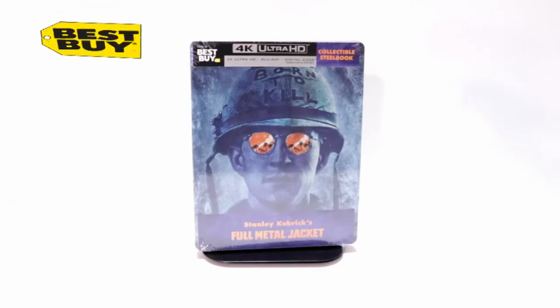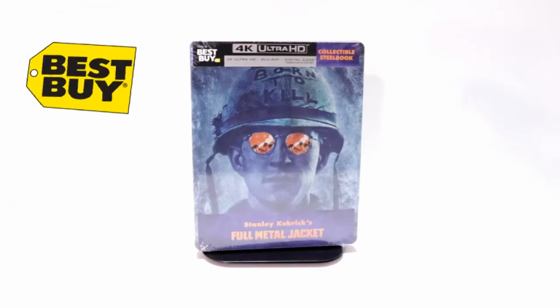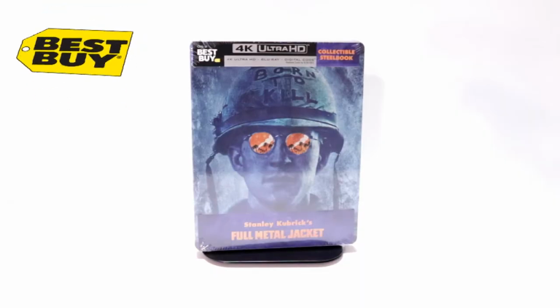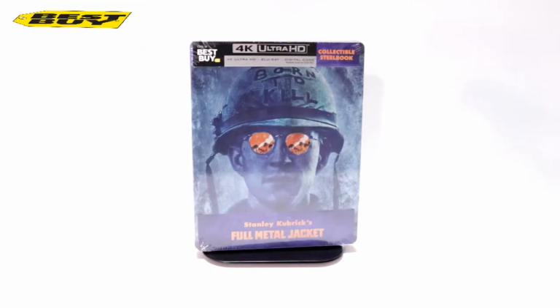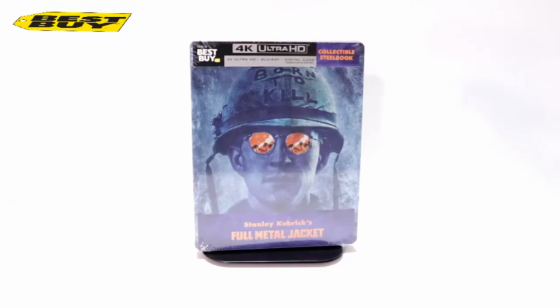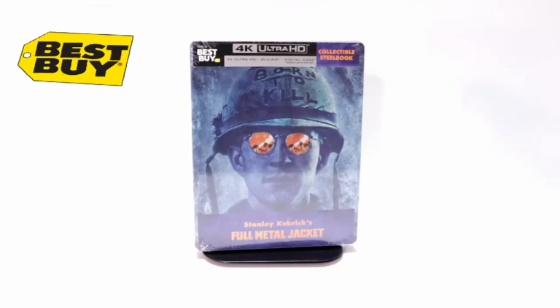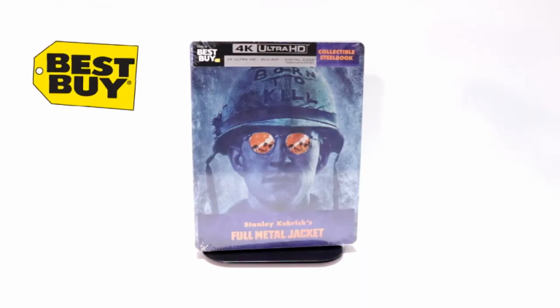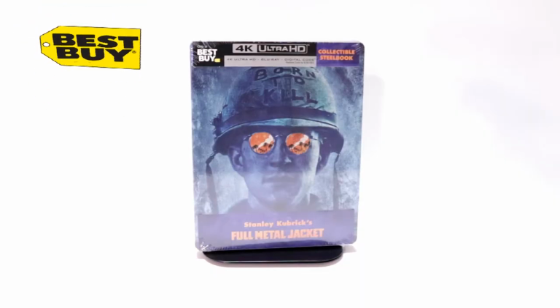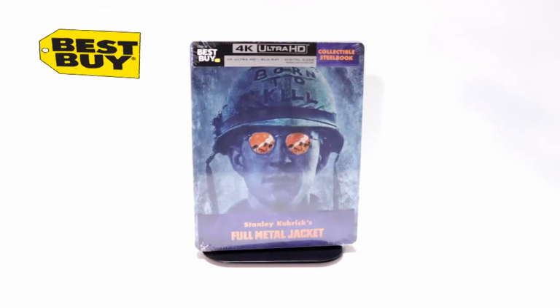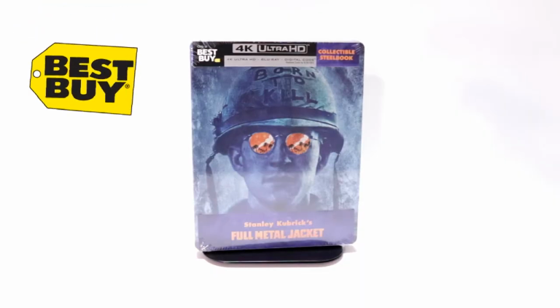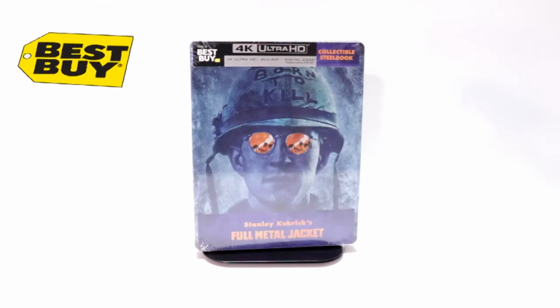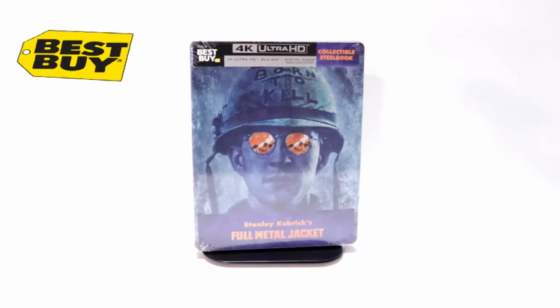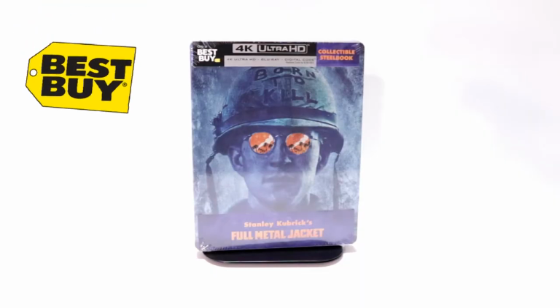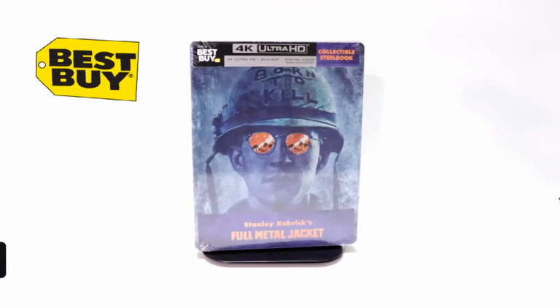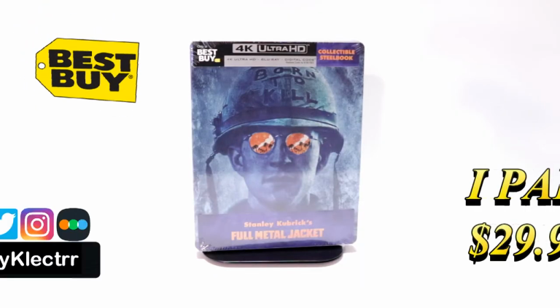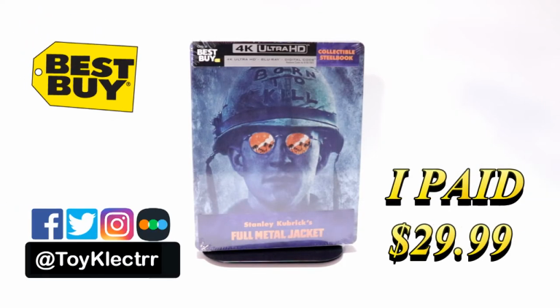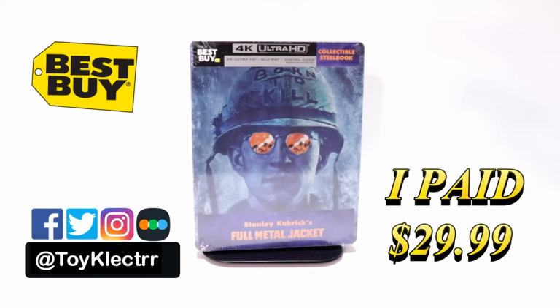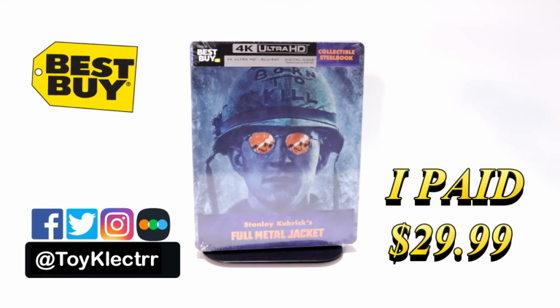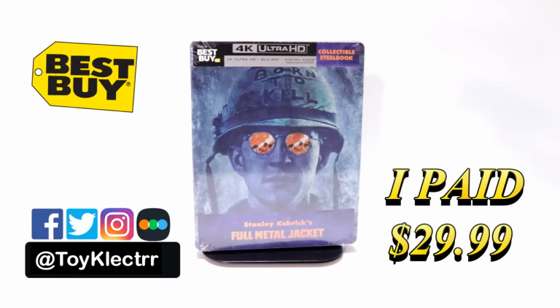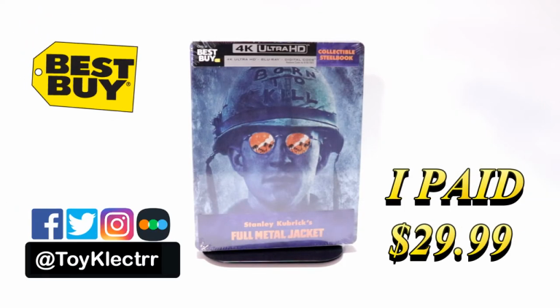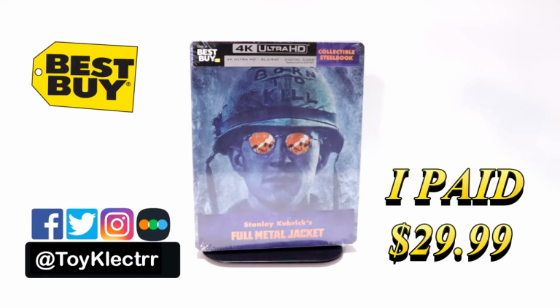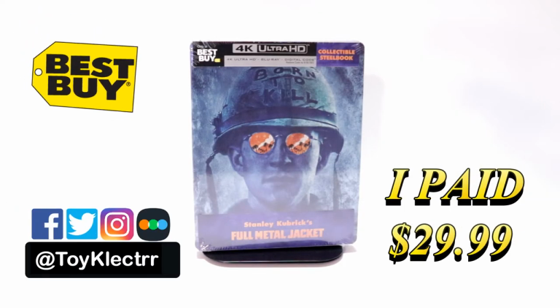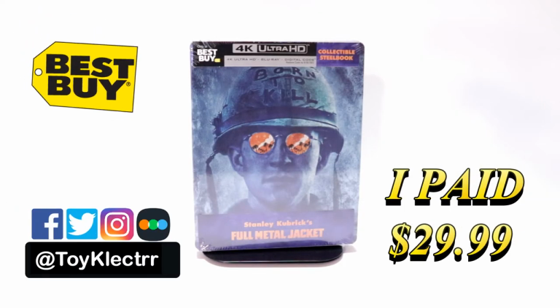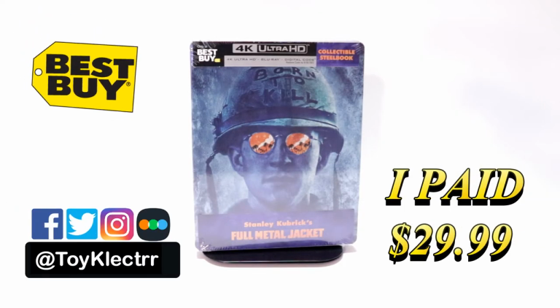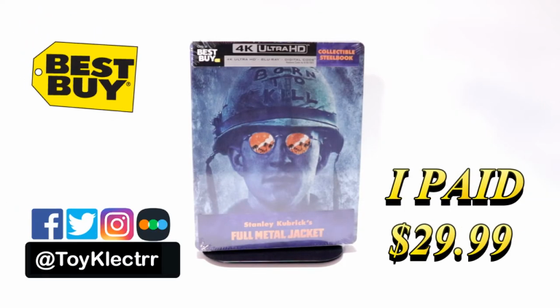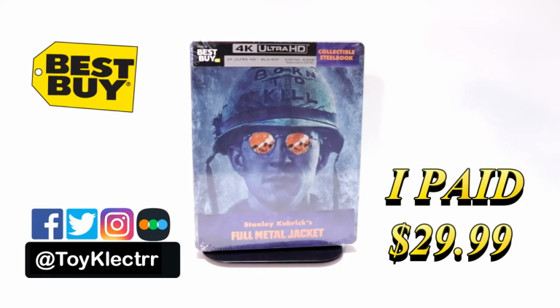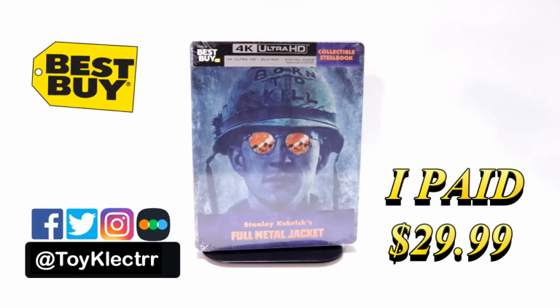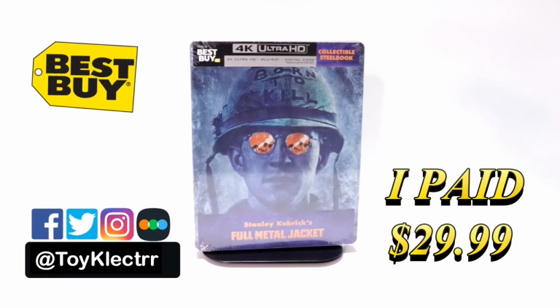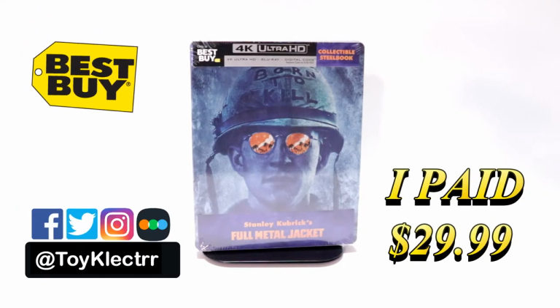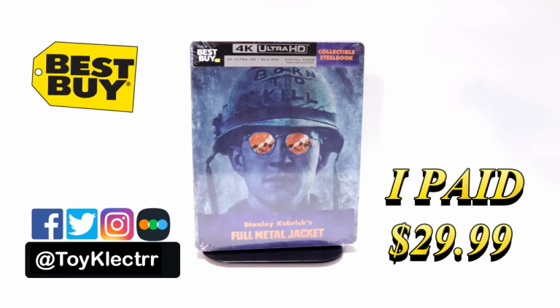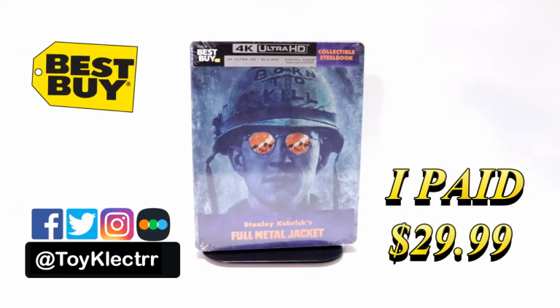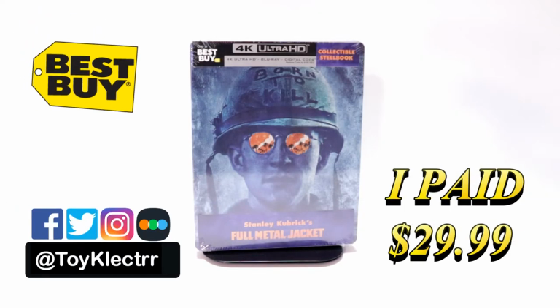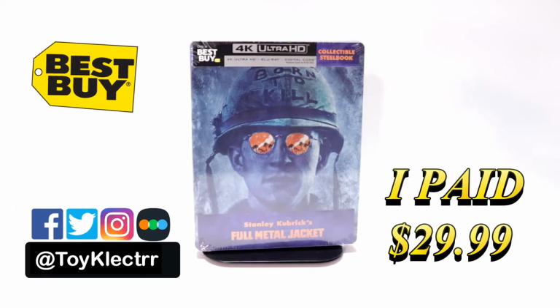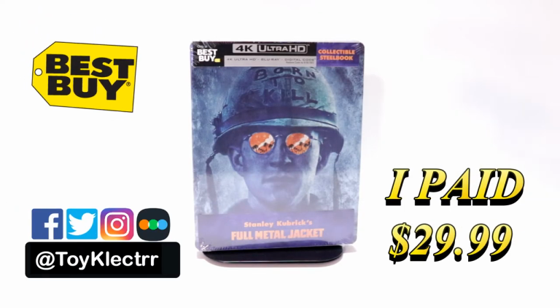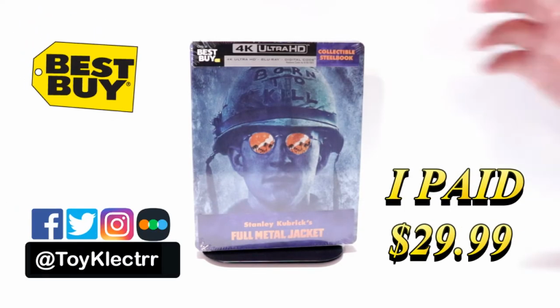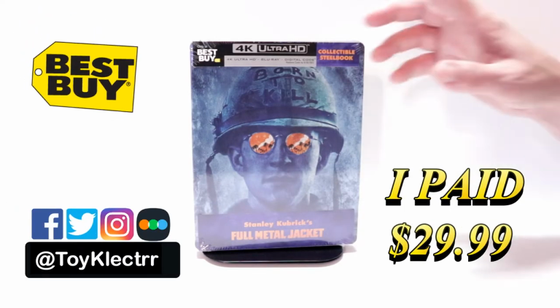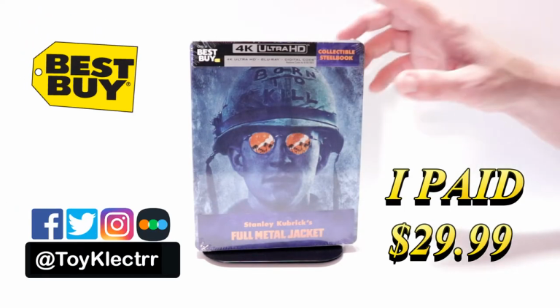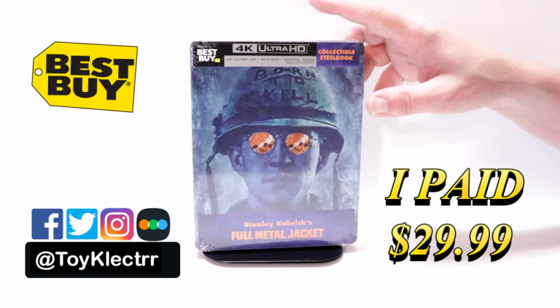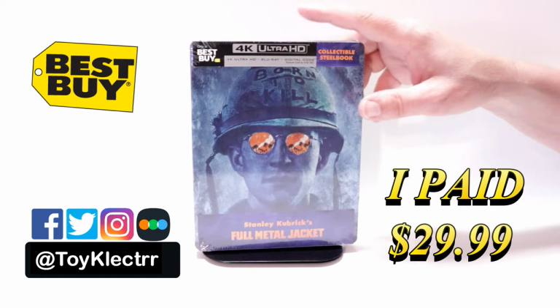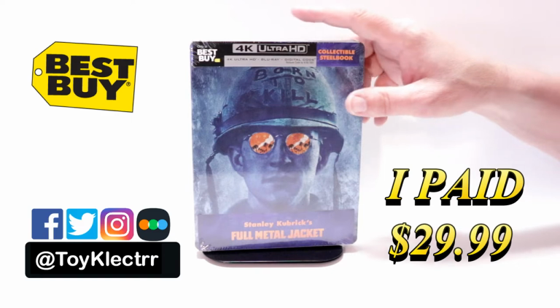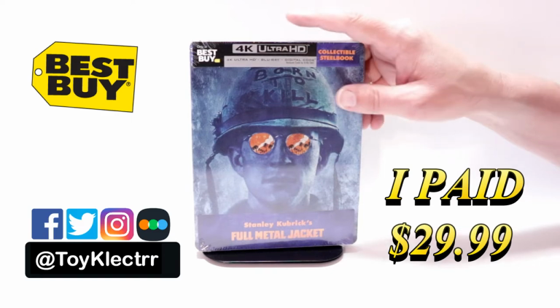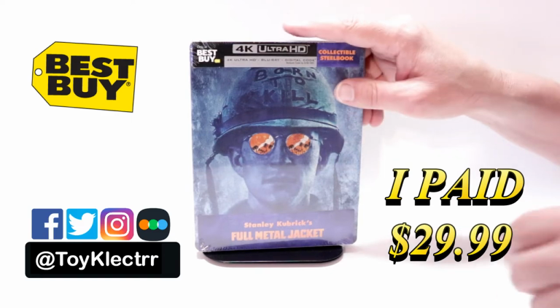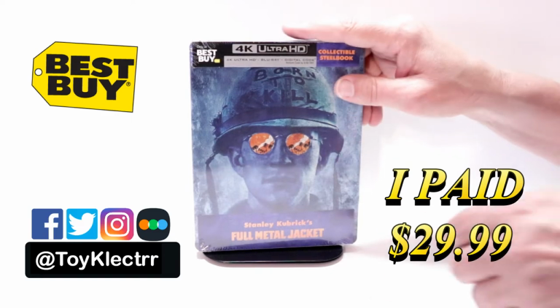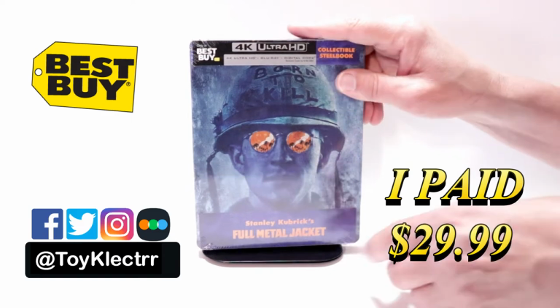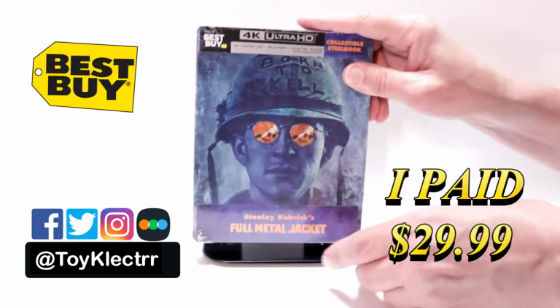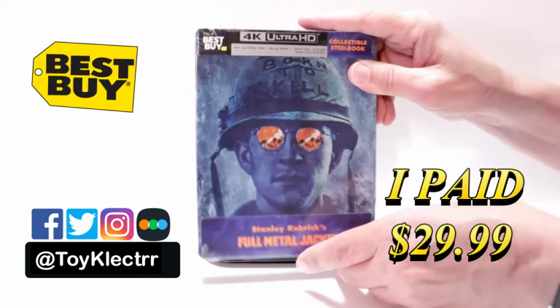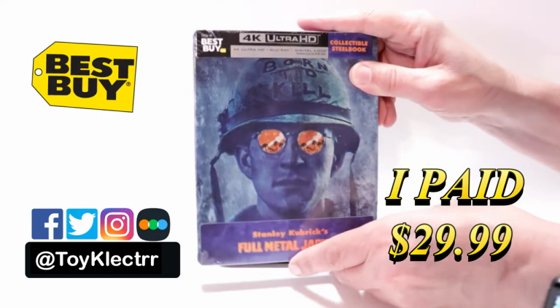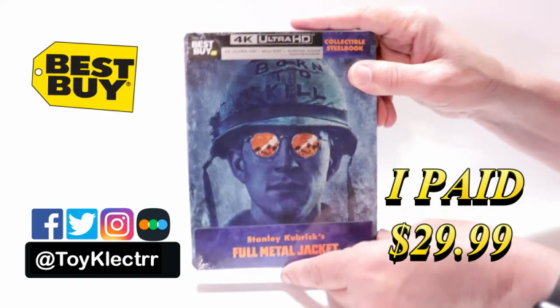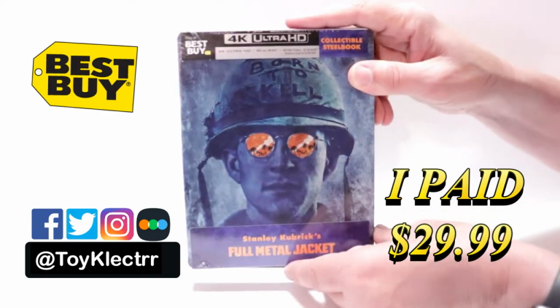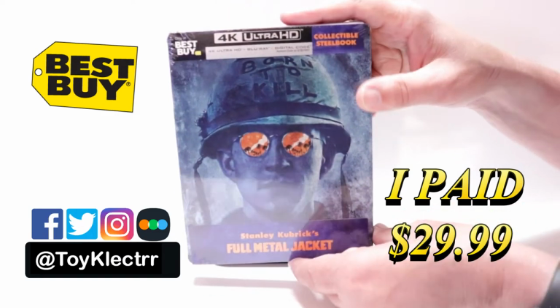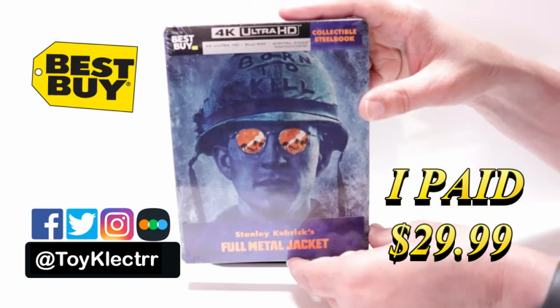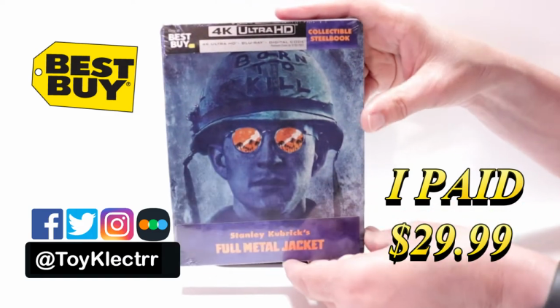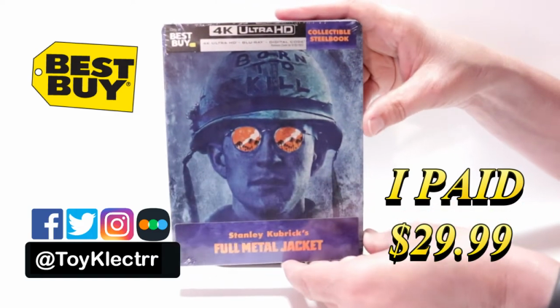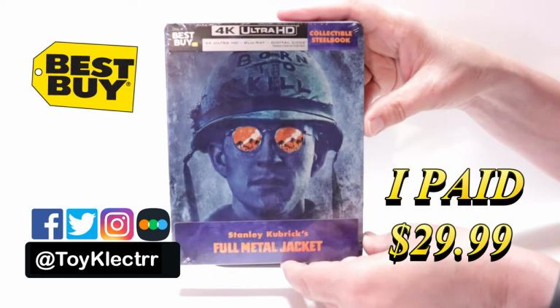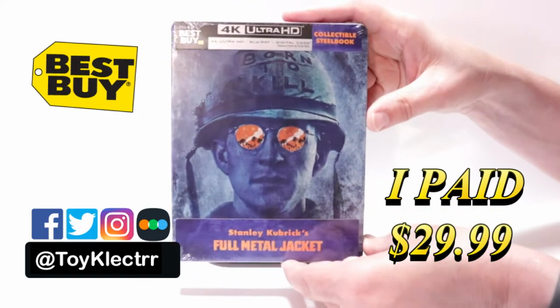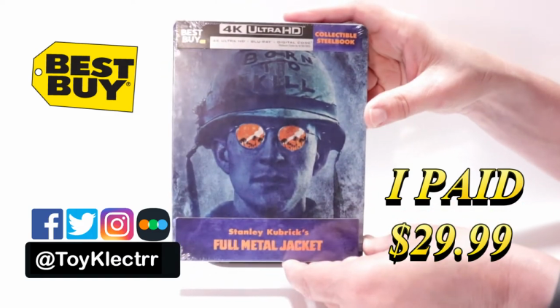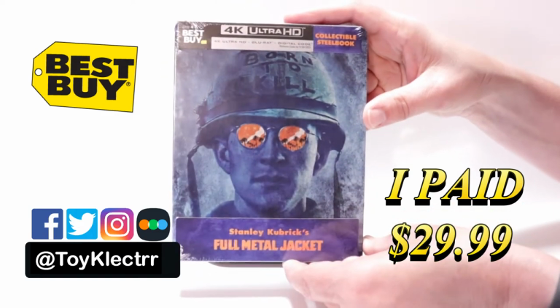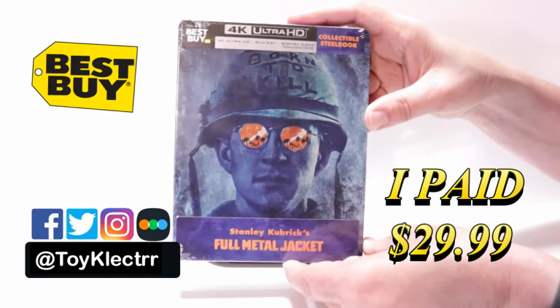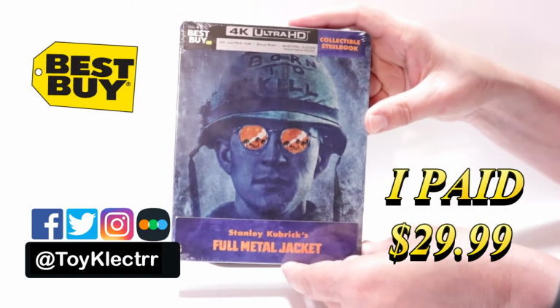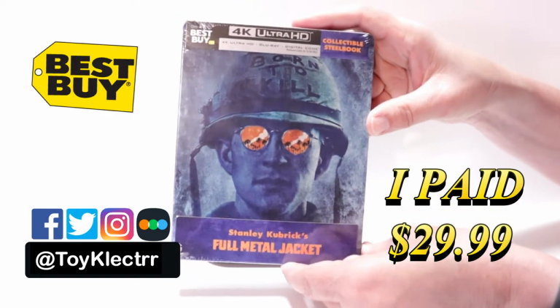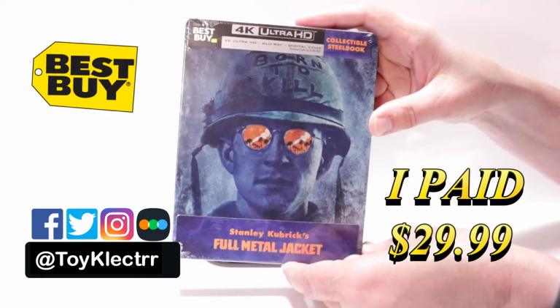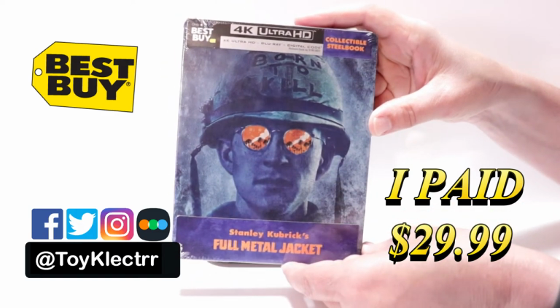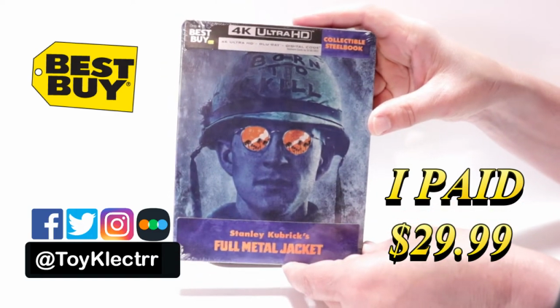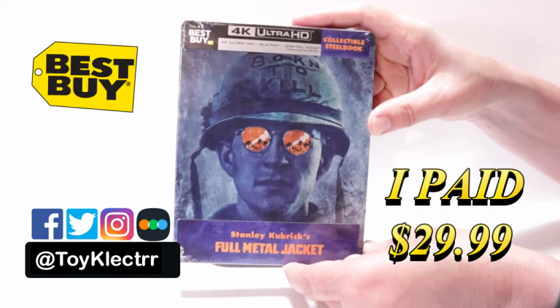So today I picked up my copy of Full Metal Jacket. This is the Best Buy Exclusive Steelbook featuring the 4K Ultra HD, the Blu-ray and the digital.